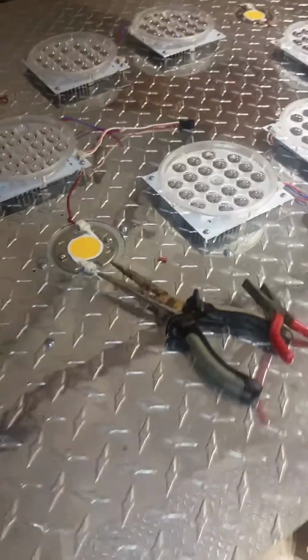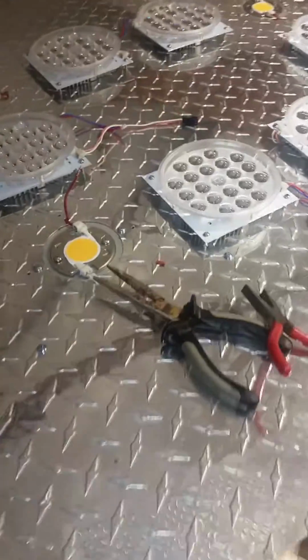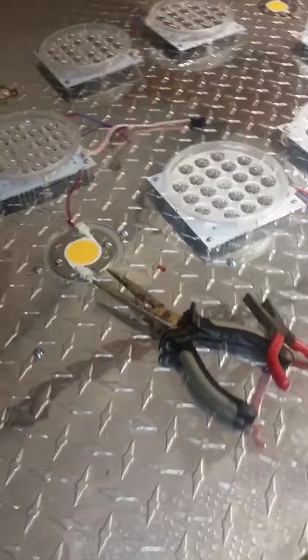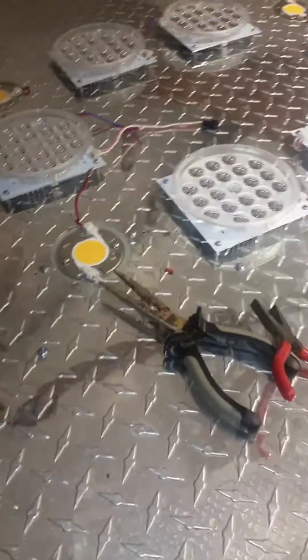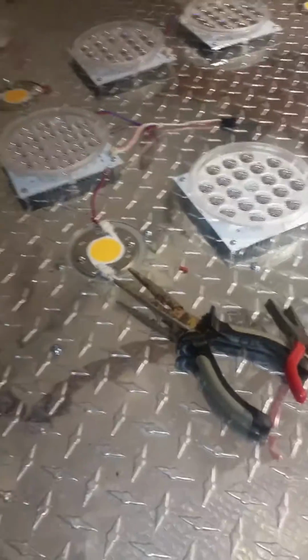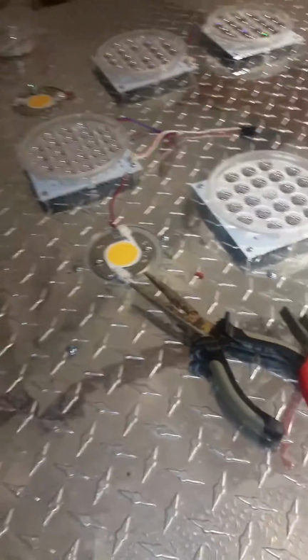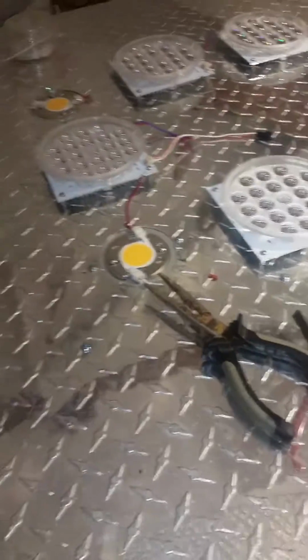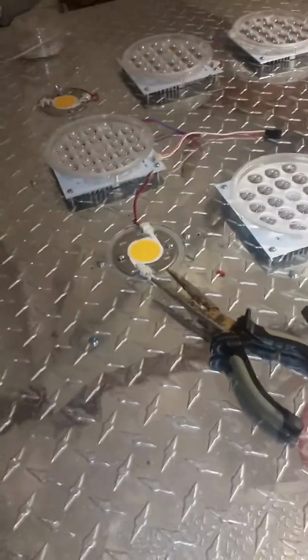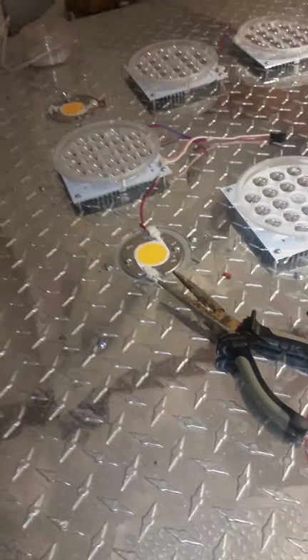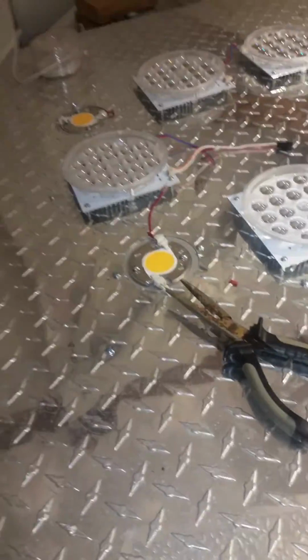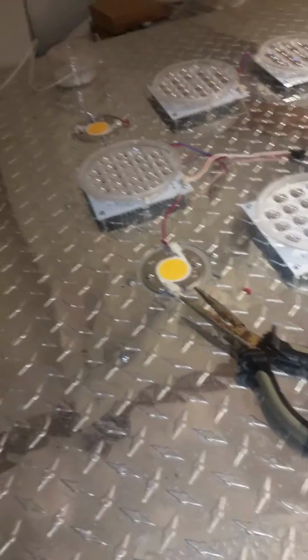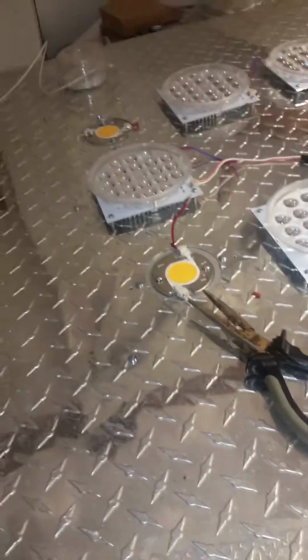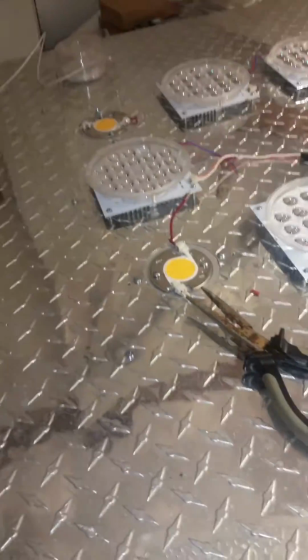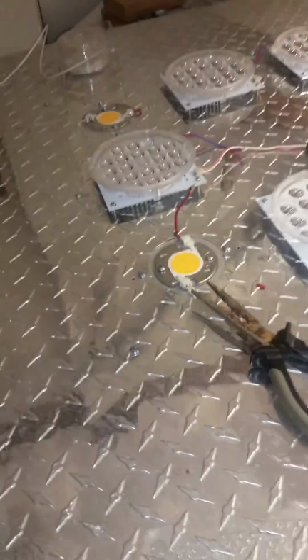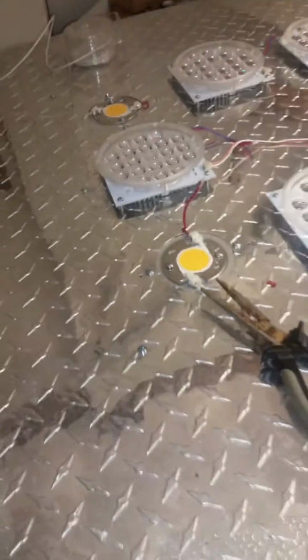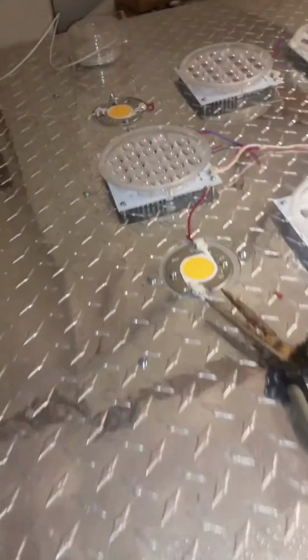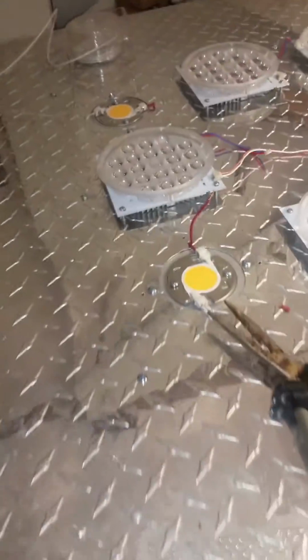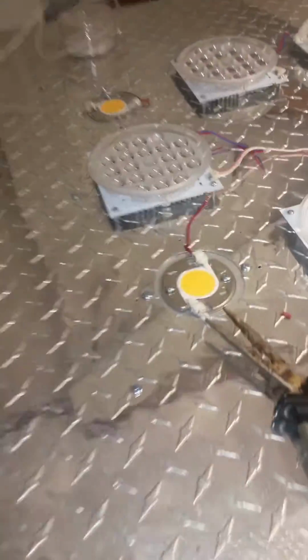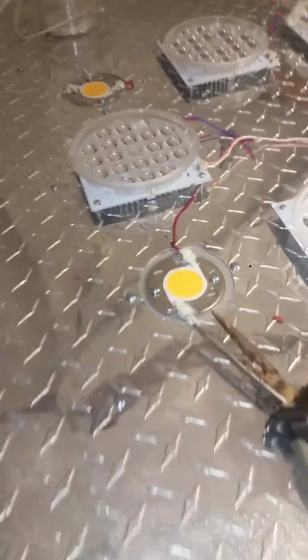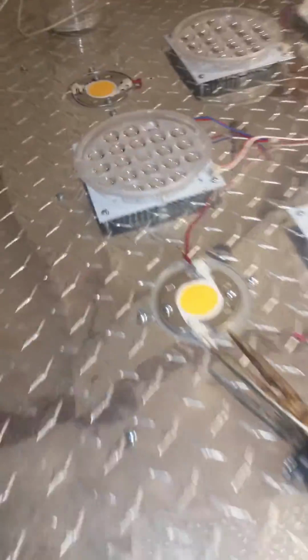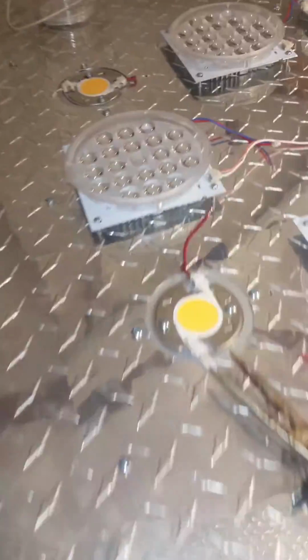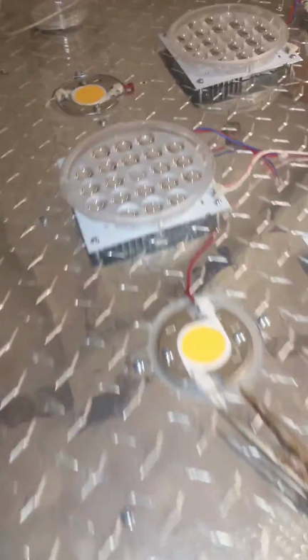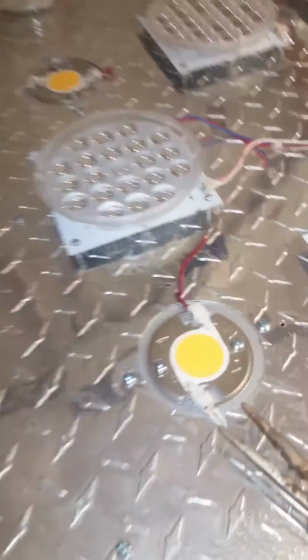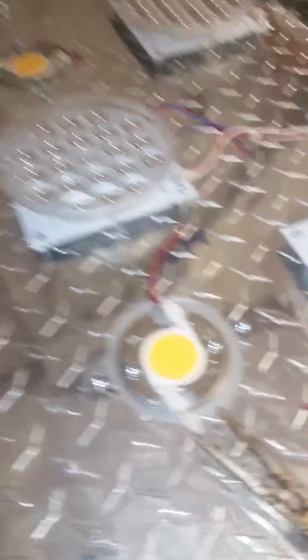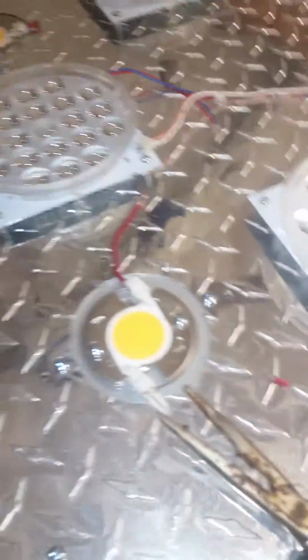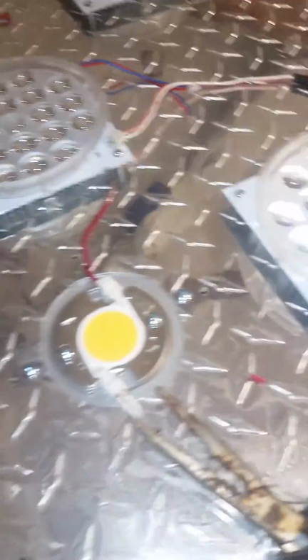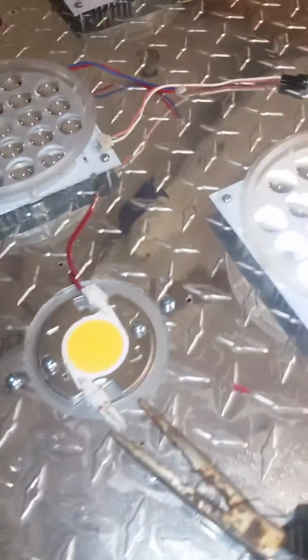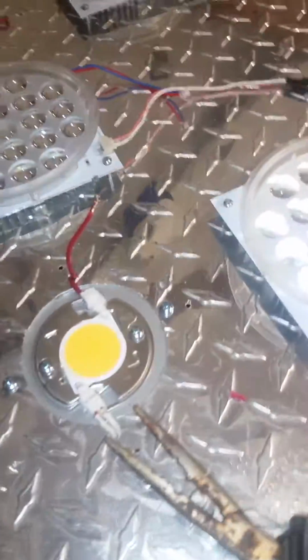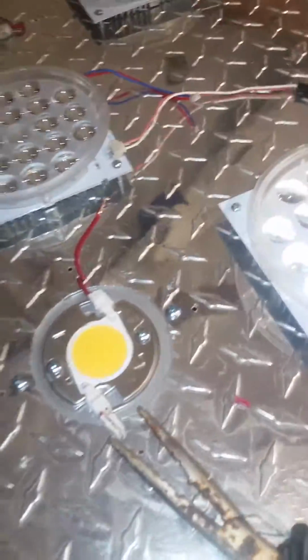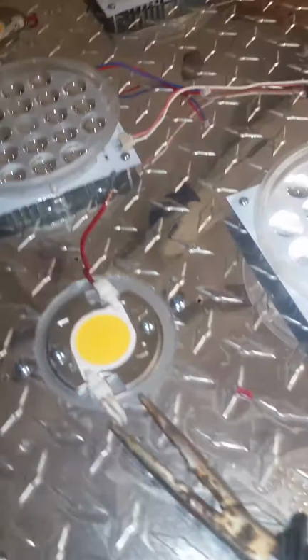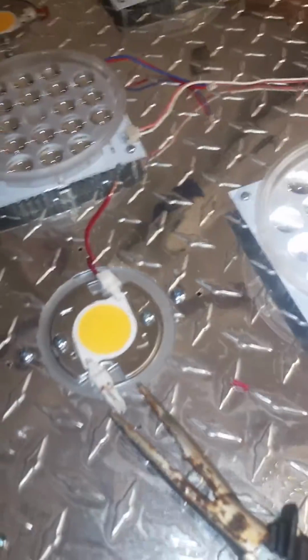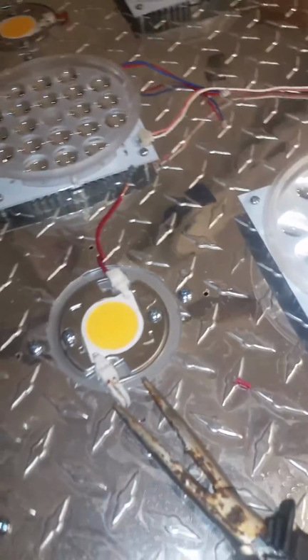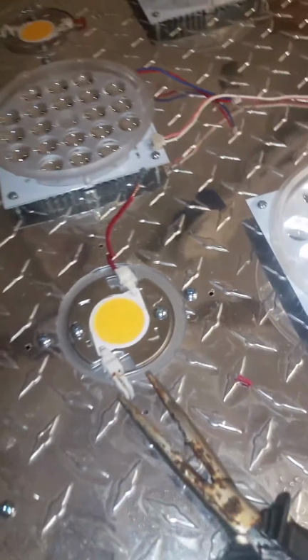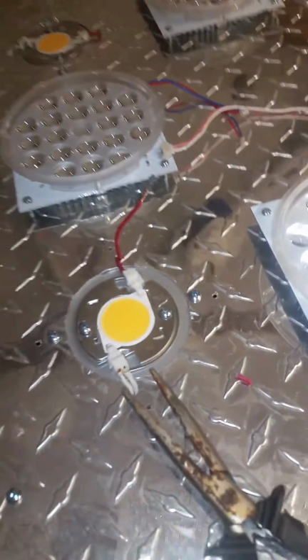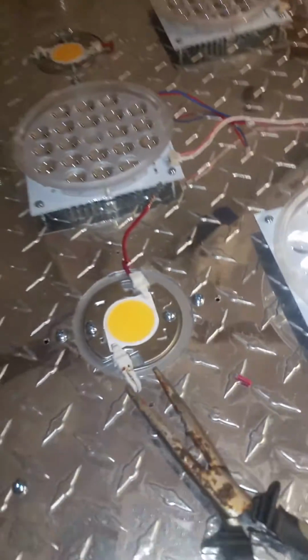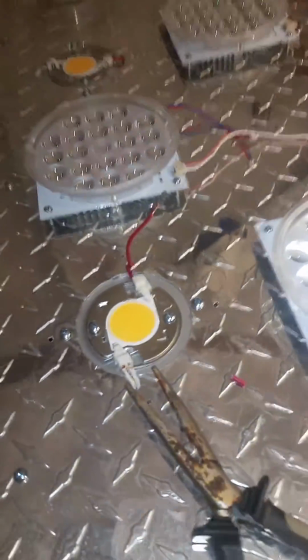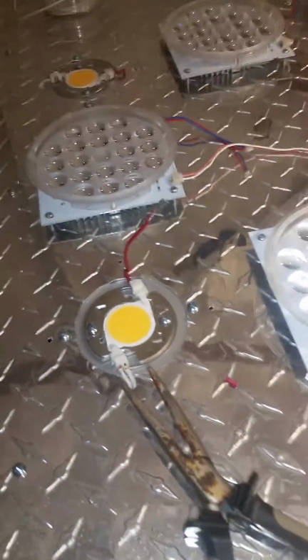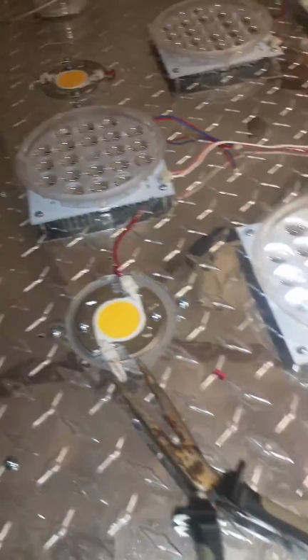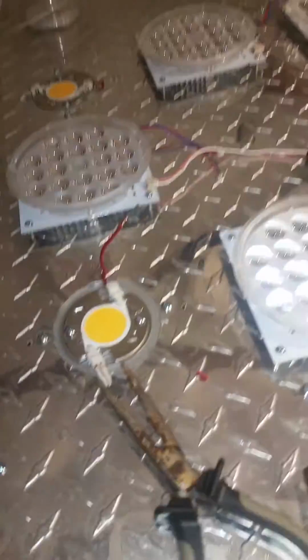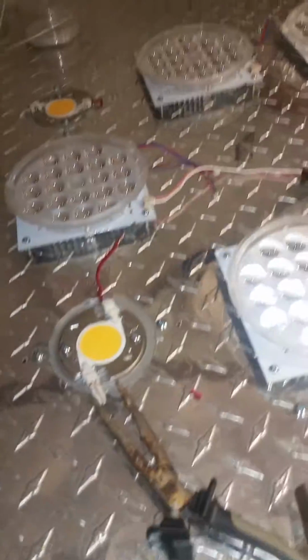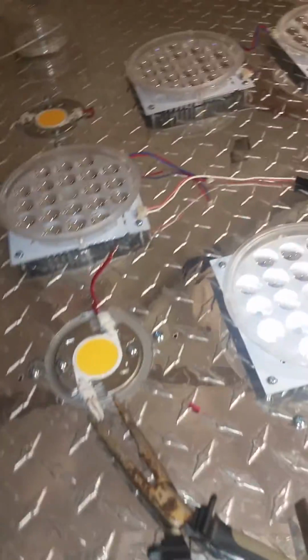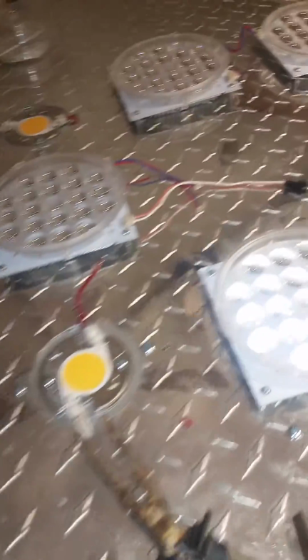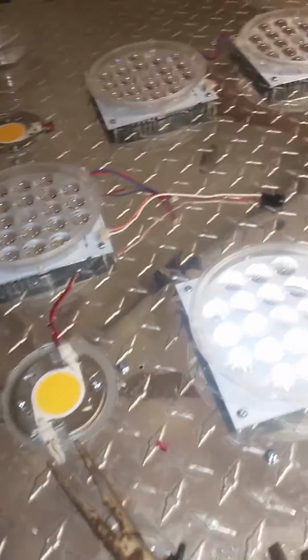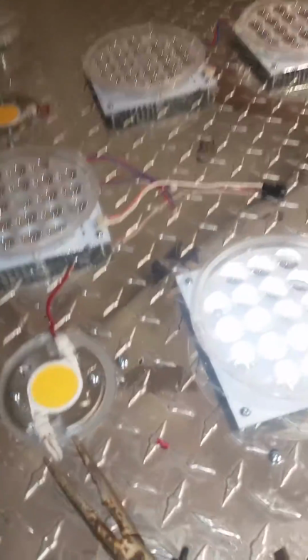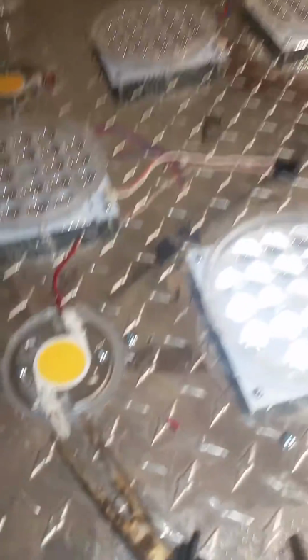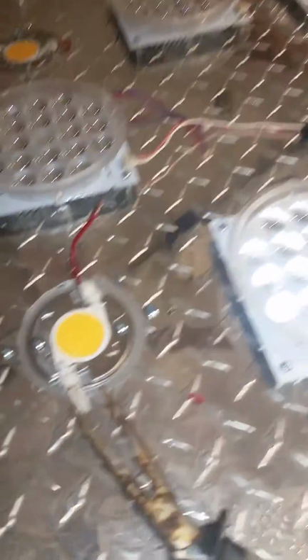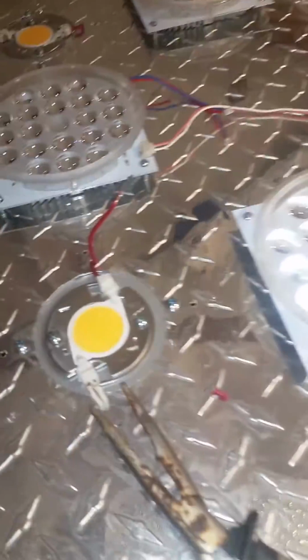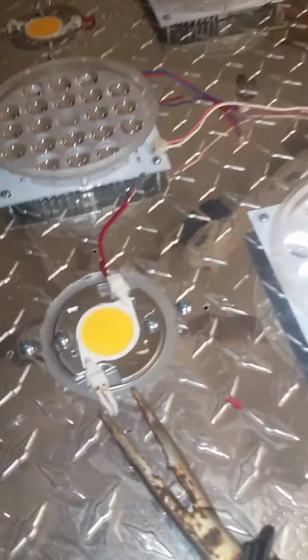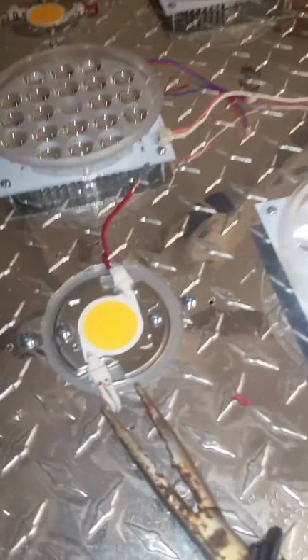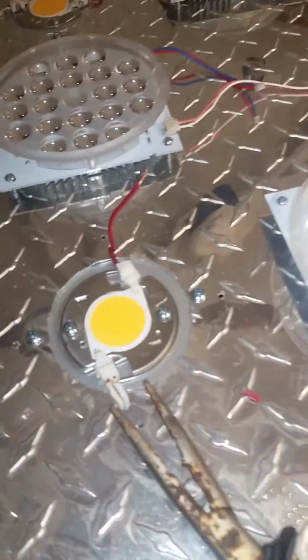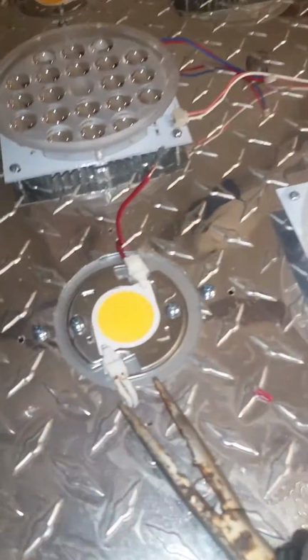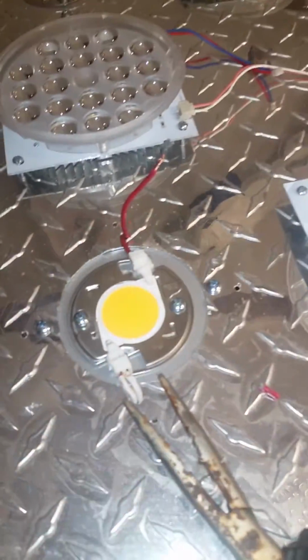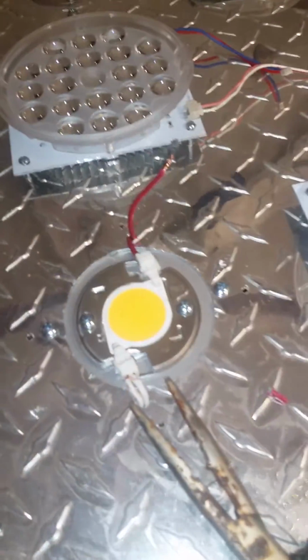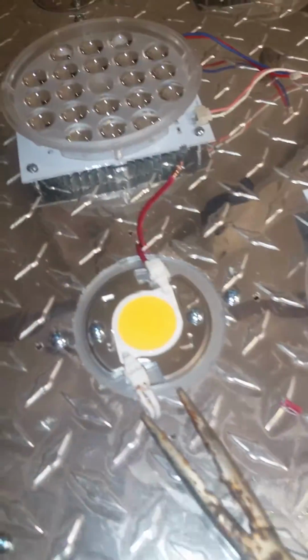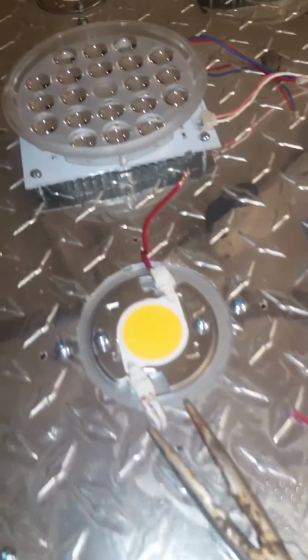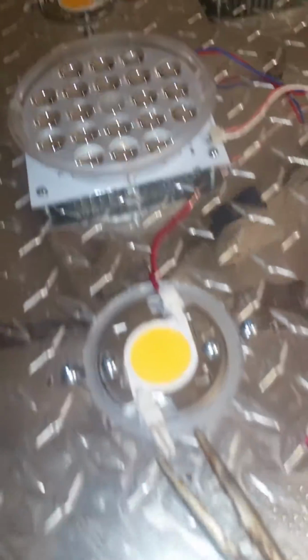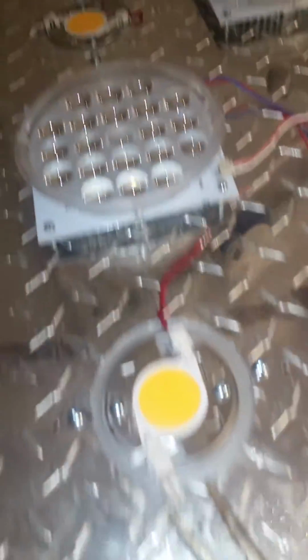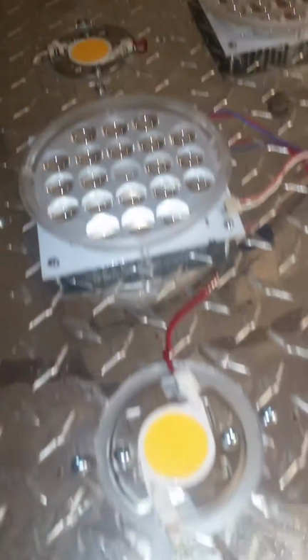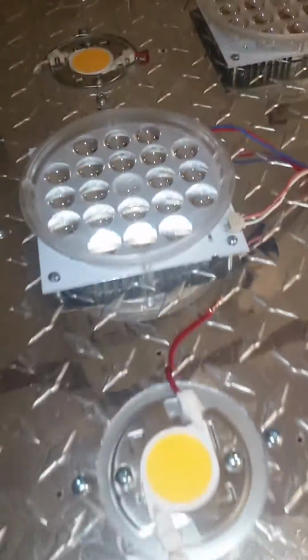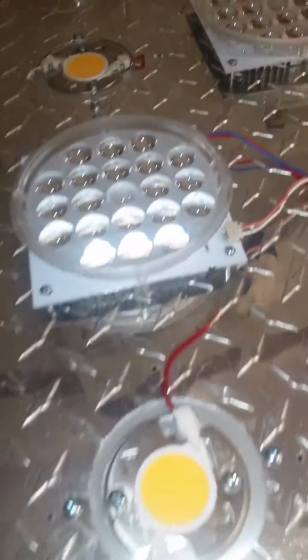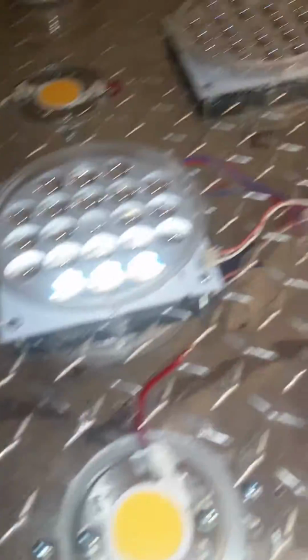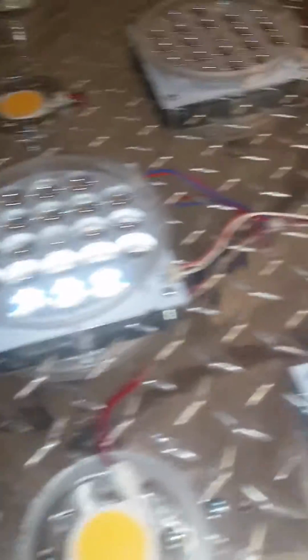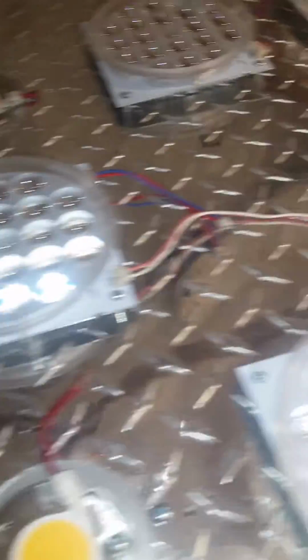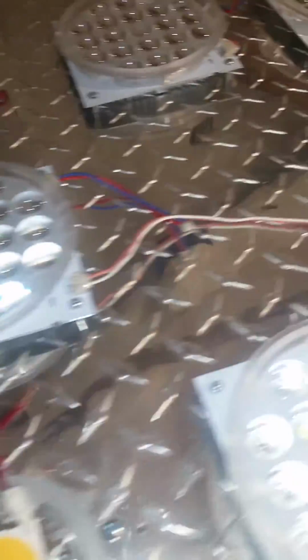Alright, this is Cobb Modular Build Part 2. We're wiring the cobs now.